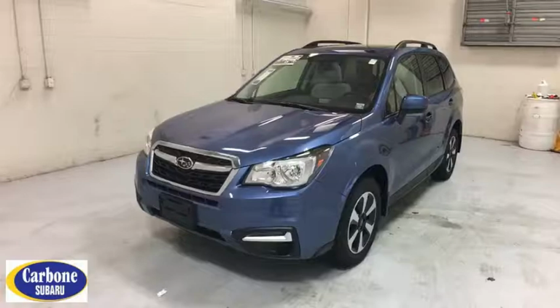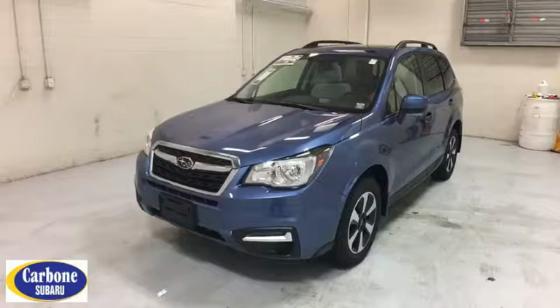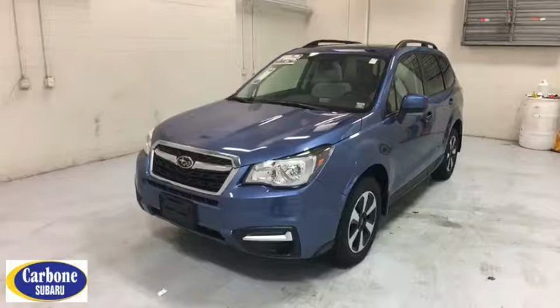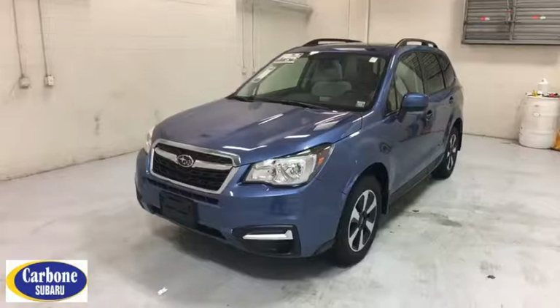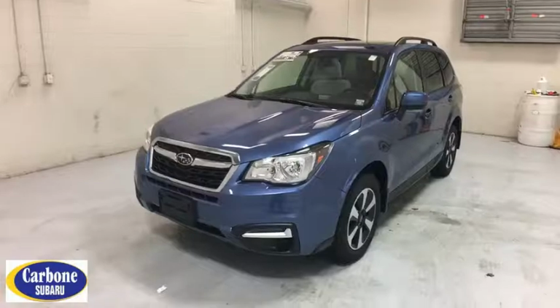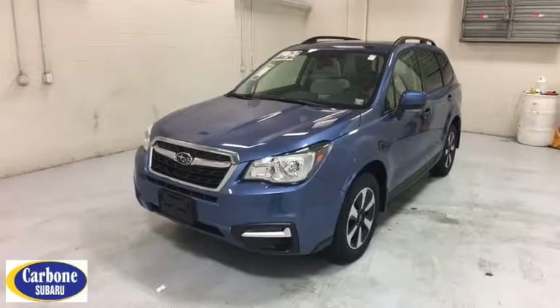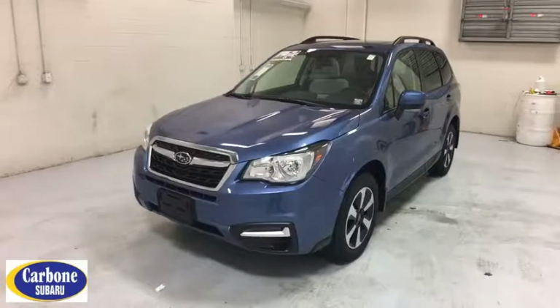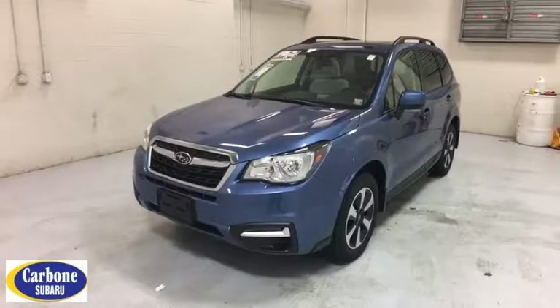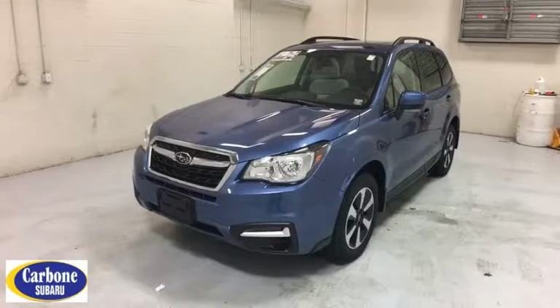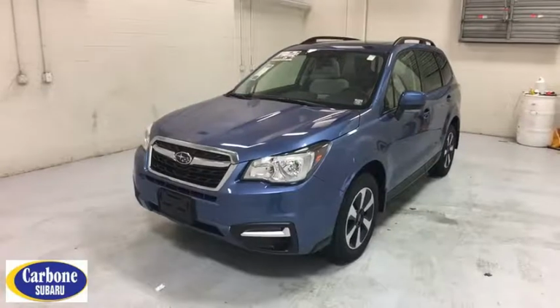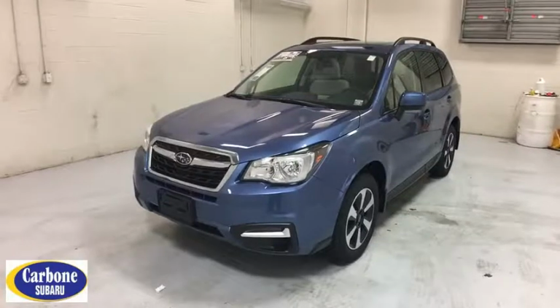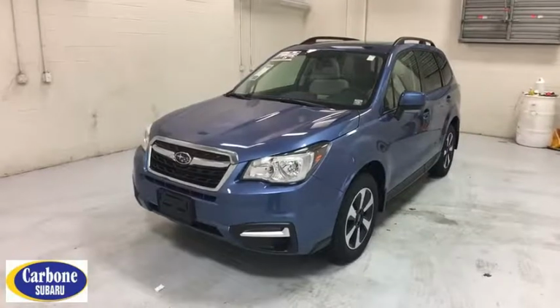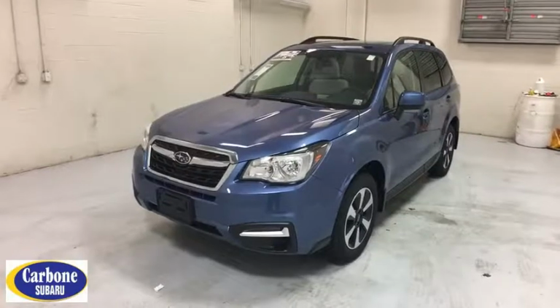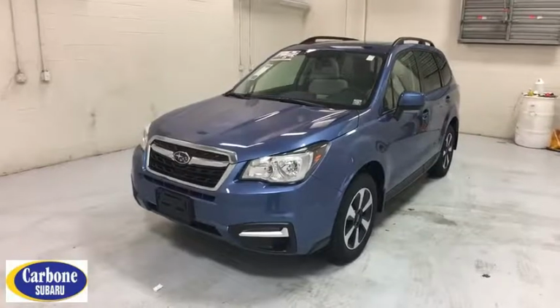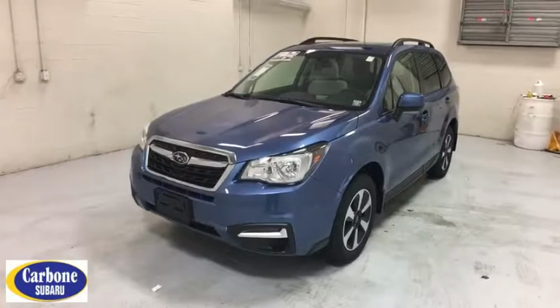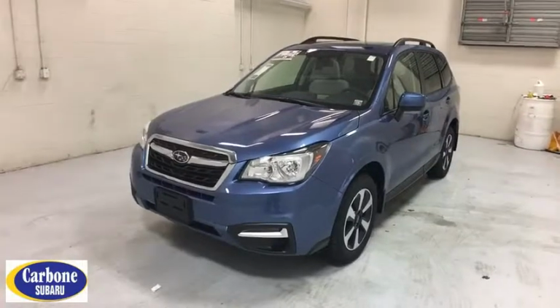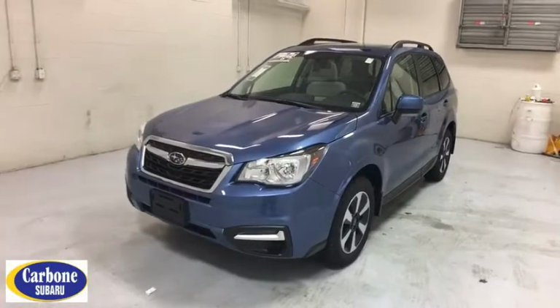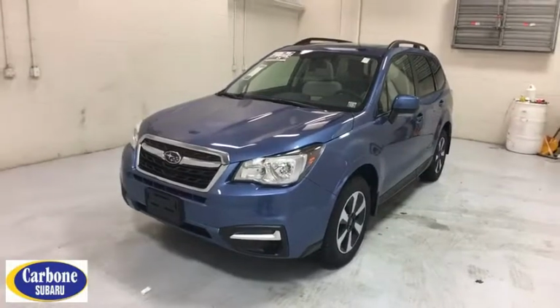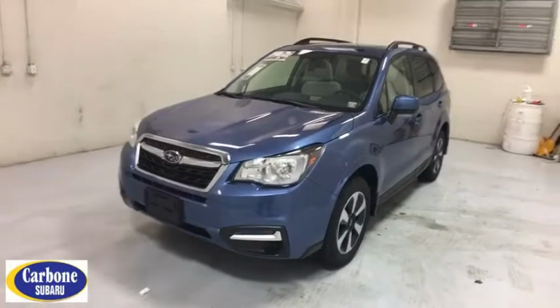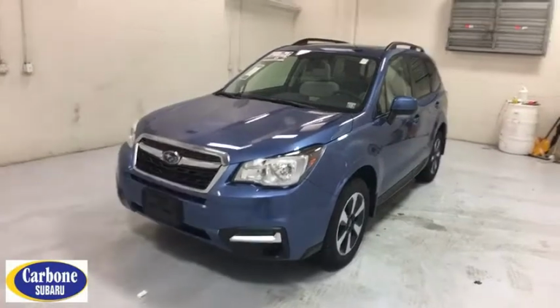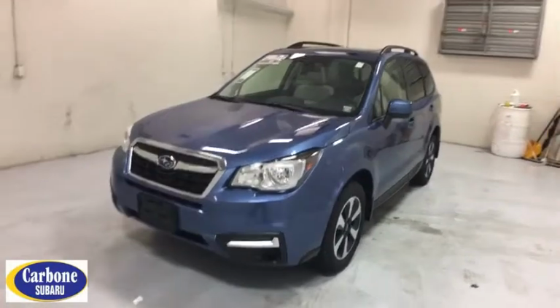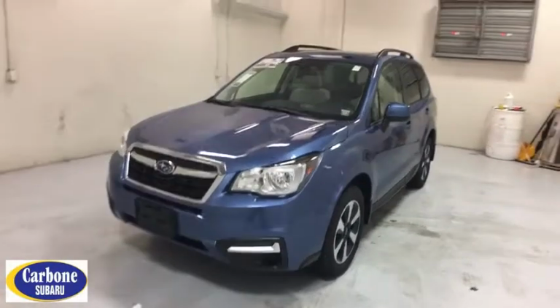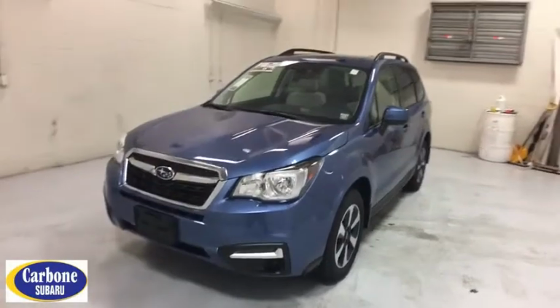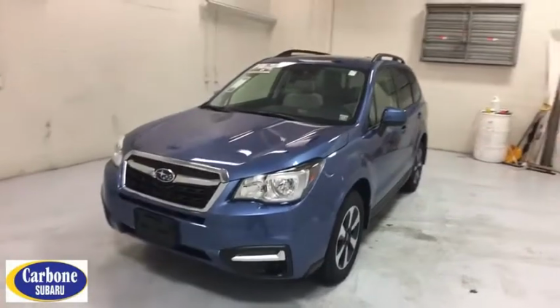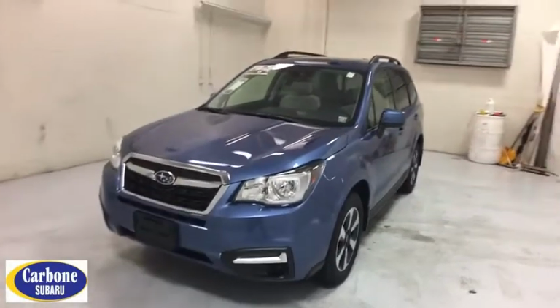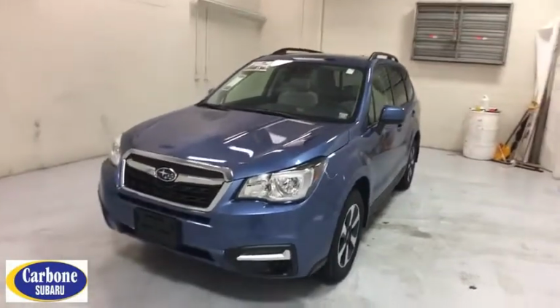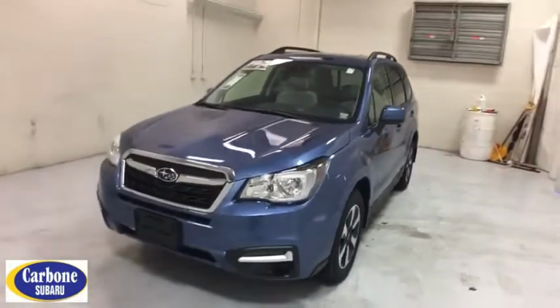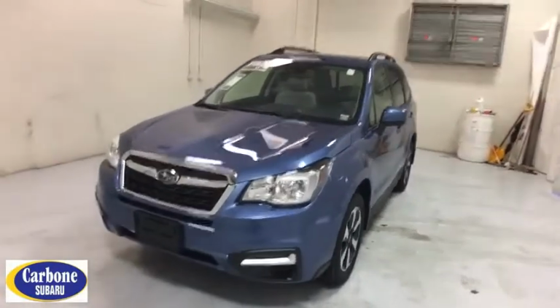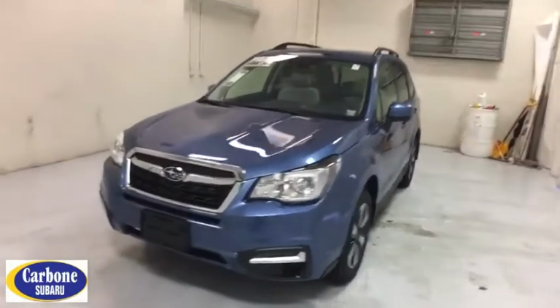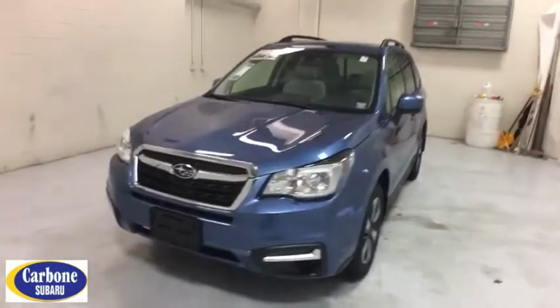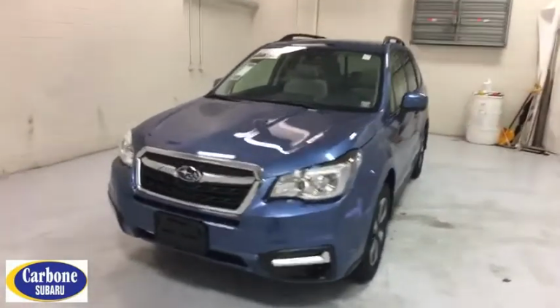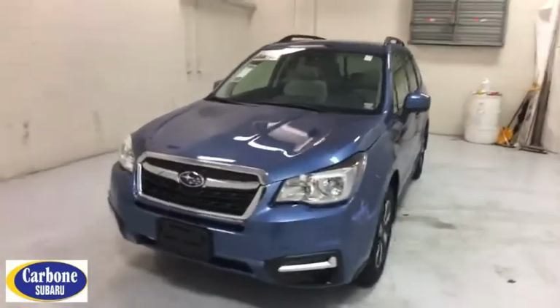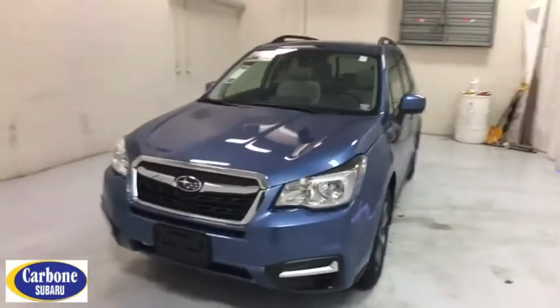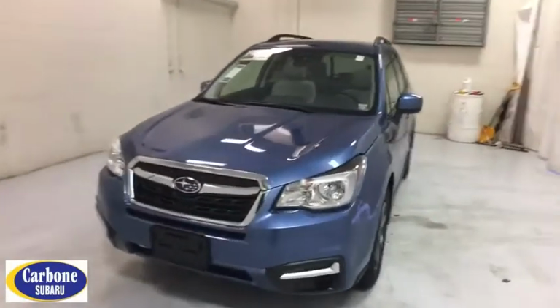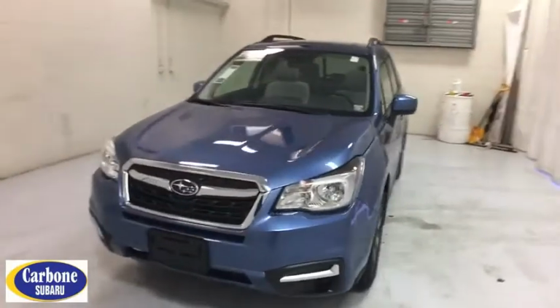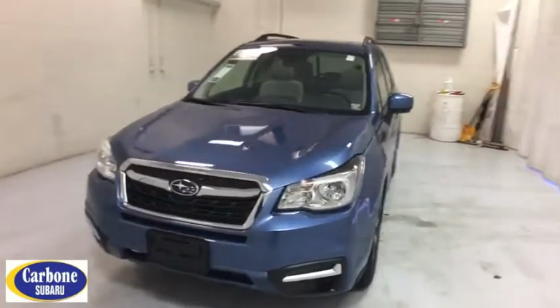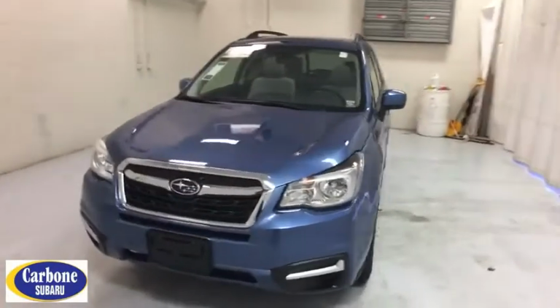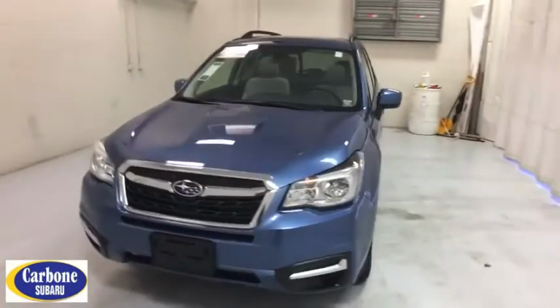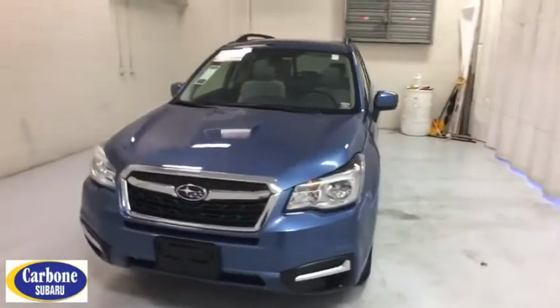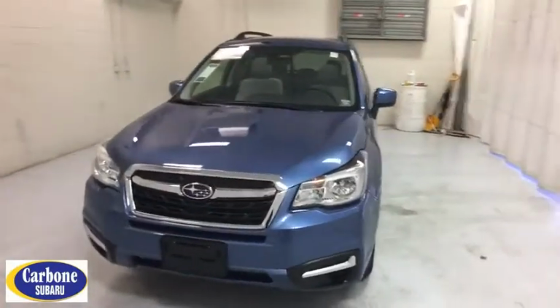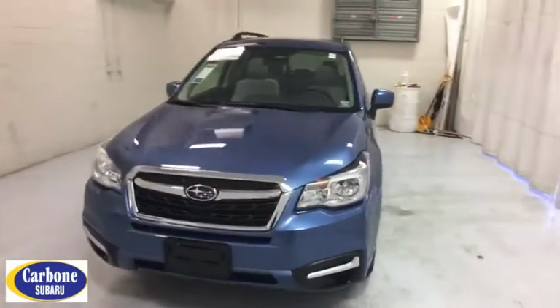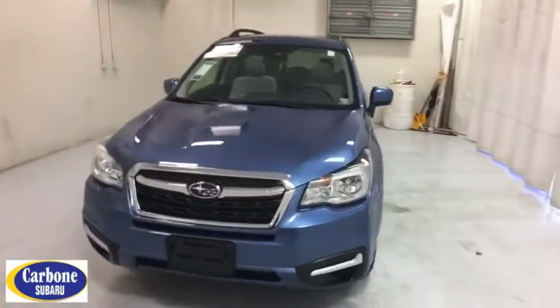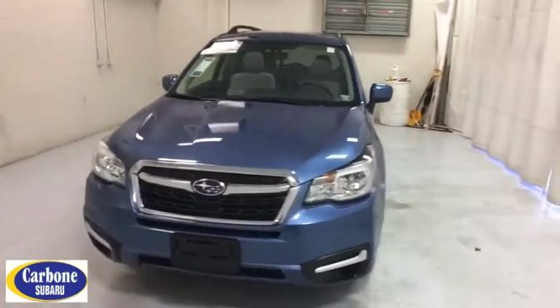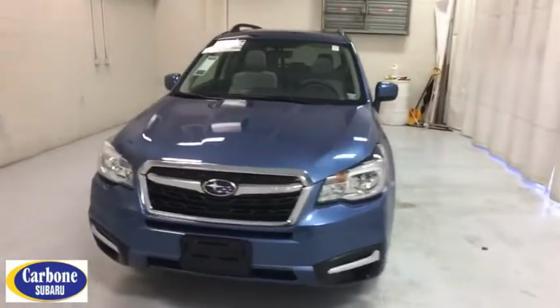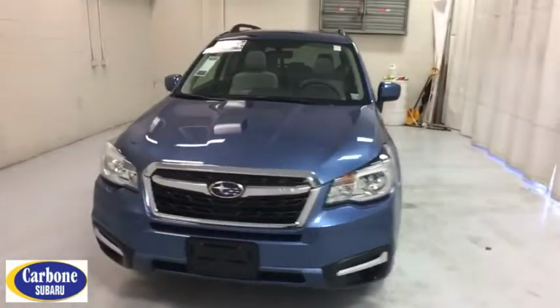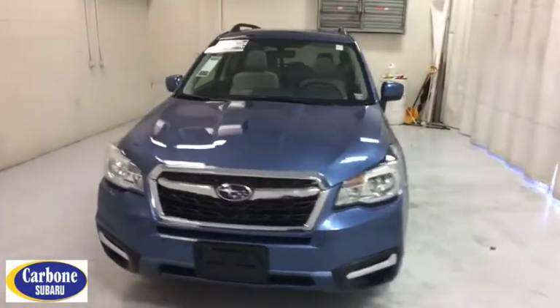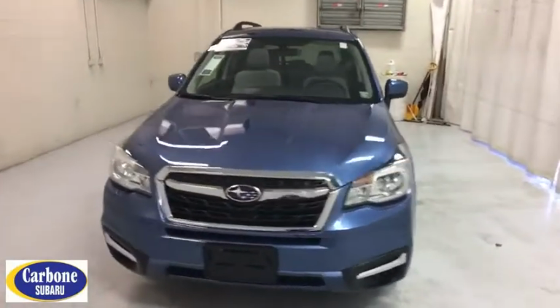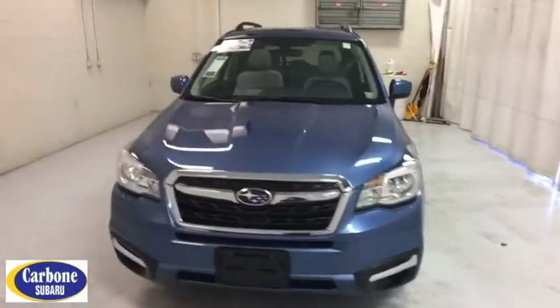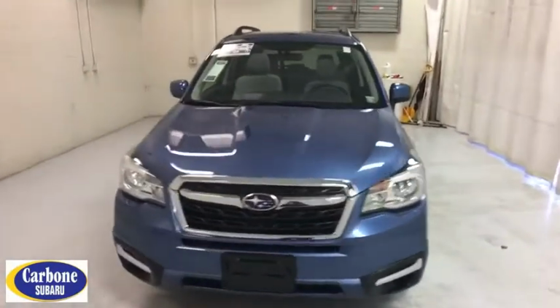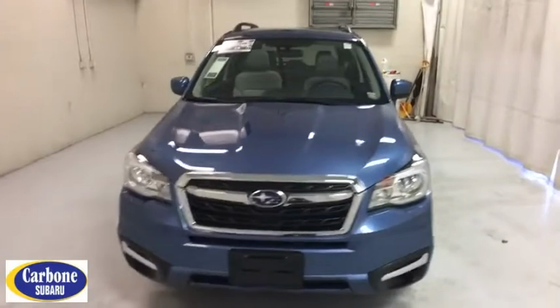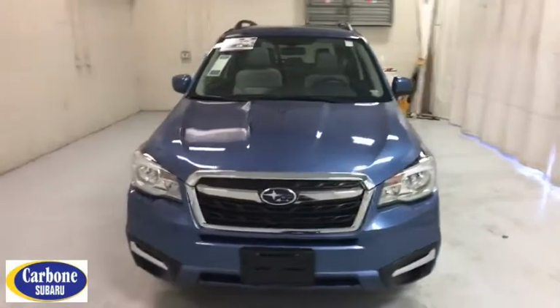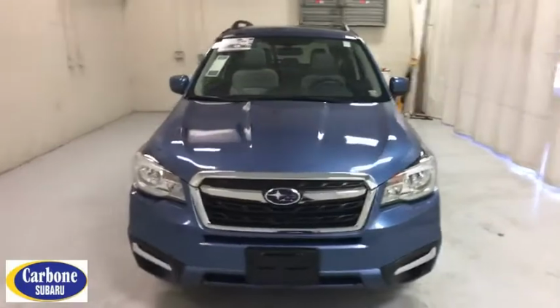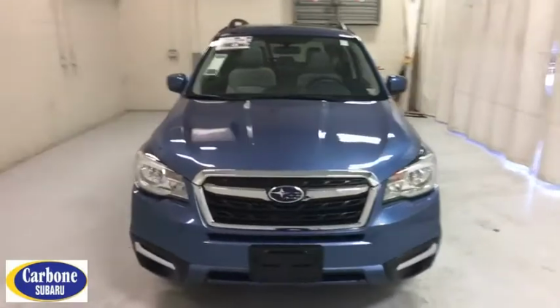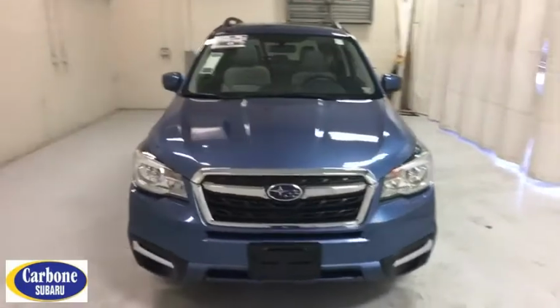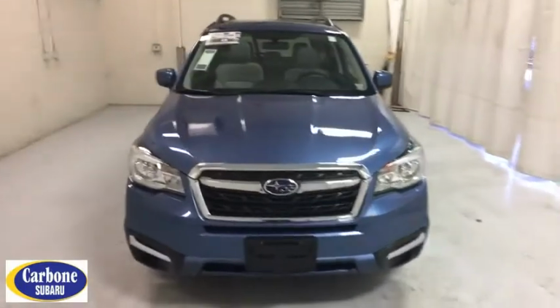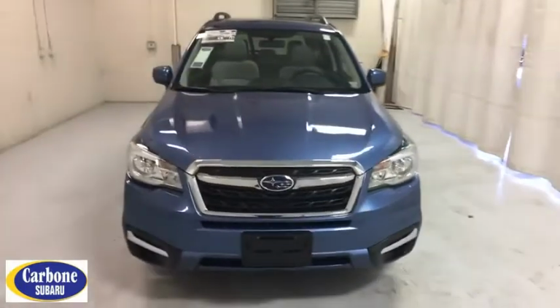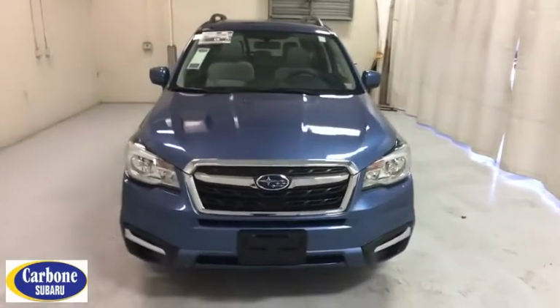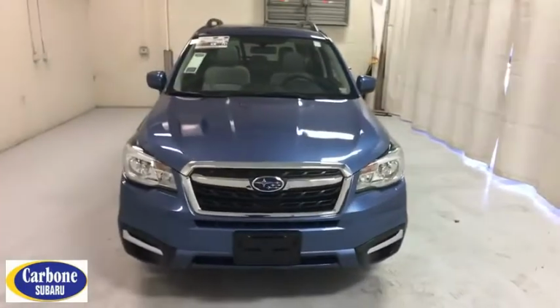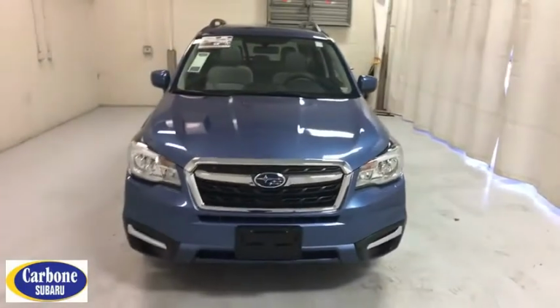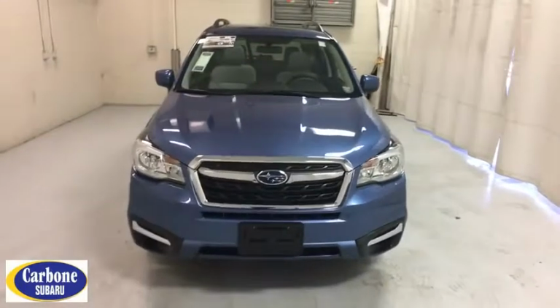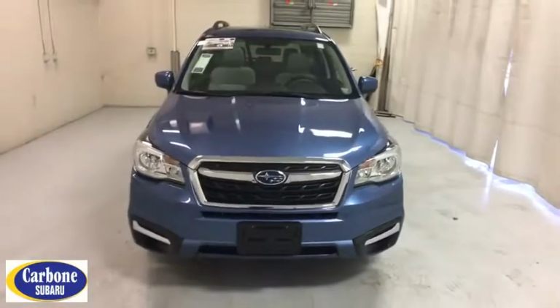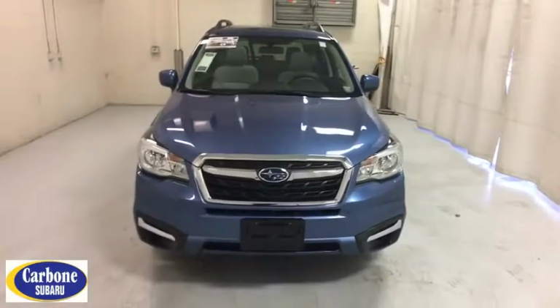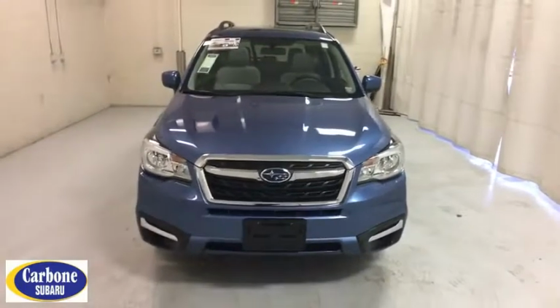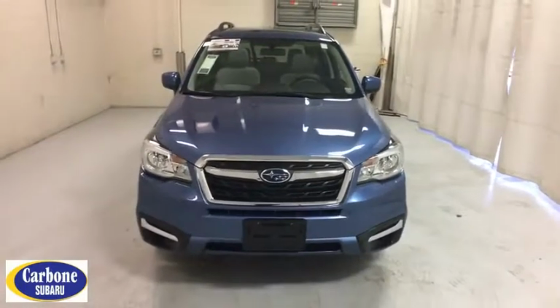The 2018 Subaru Forester. The Subaru Forester is a sensible, practical and affordable vehicle.